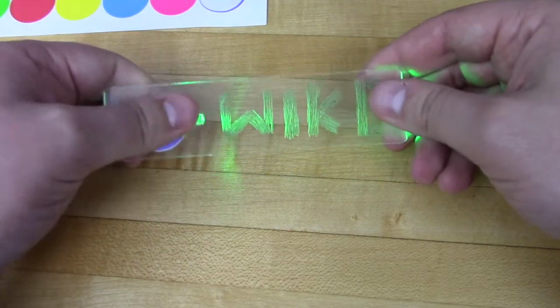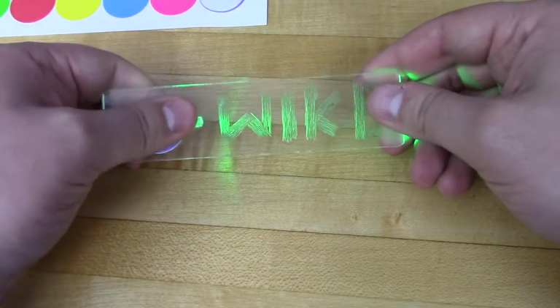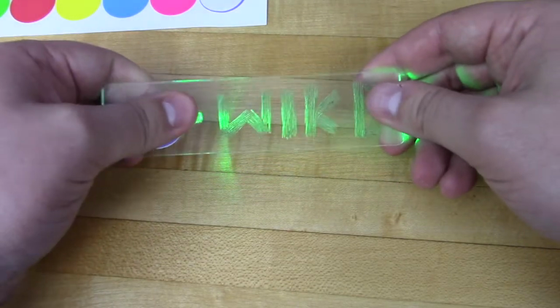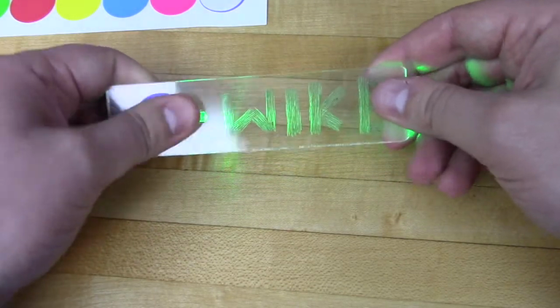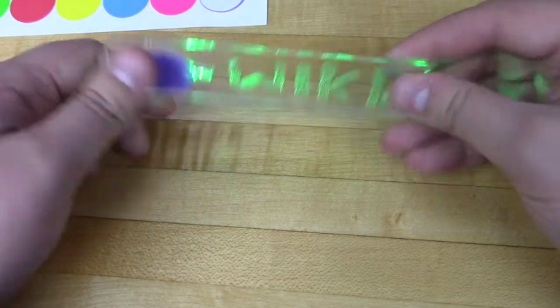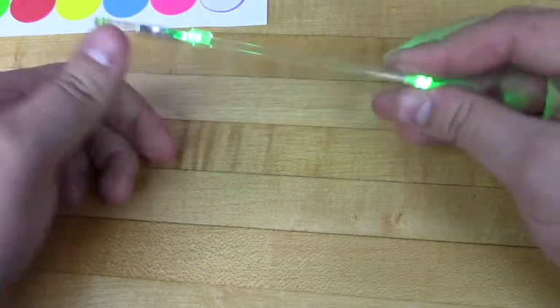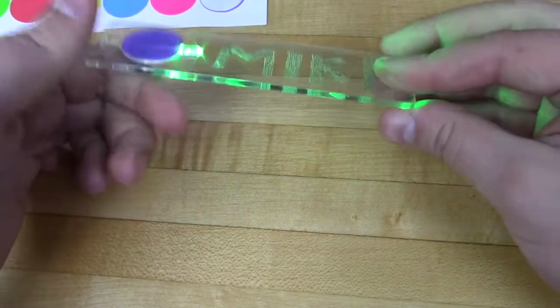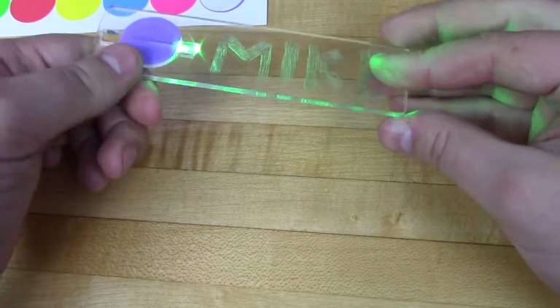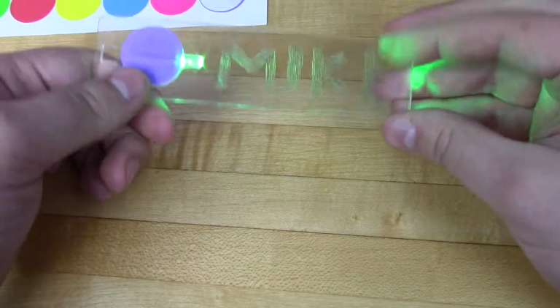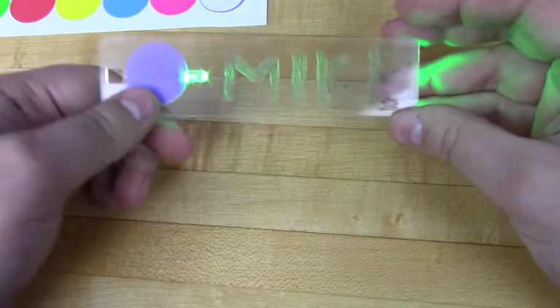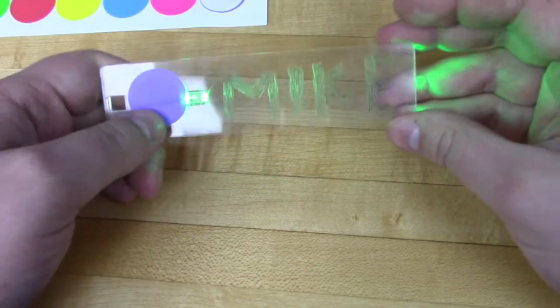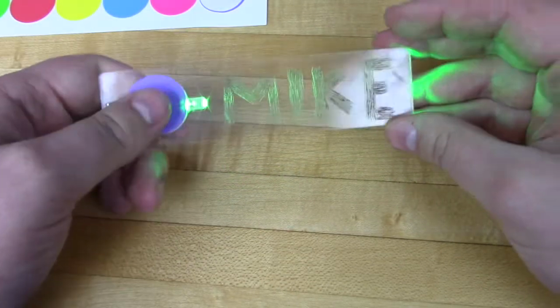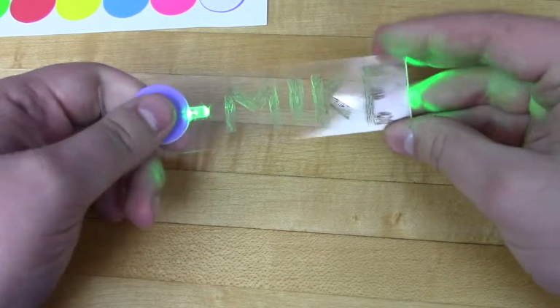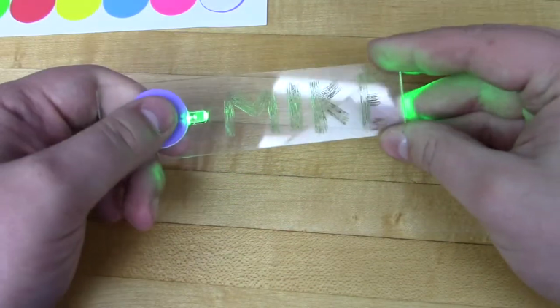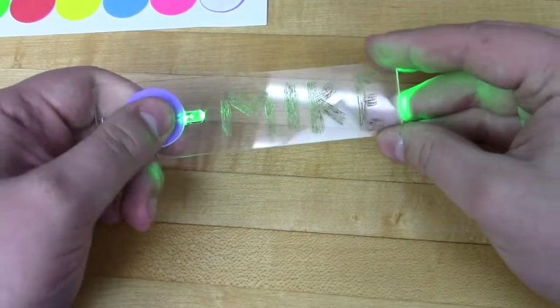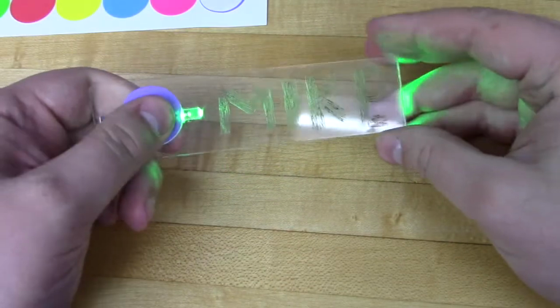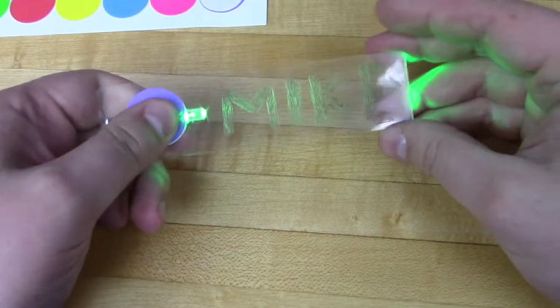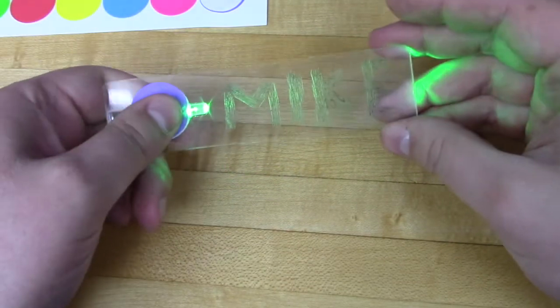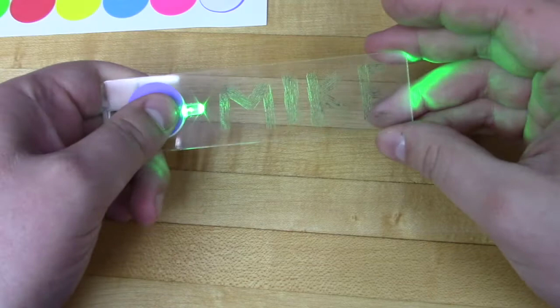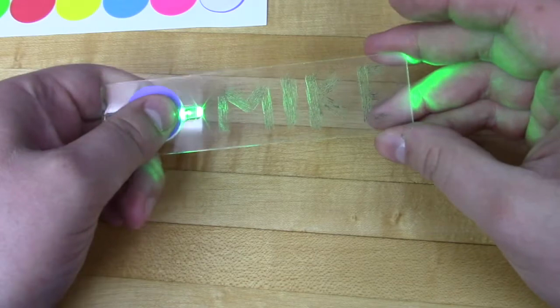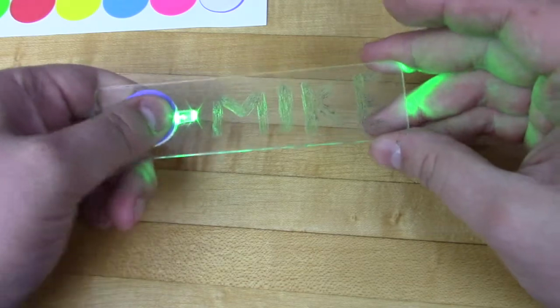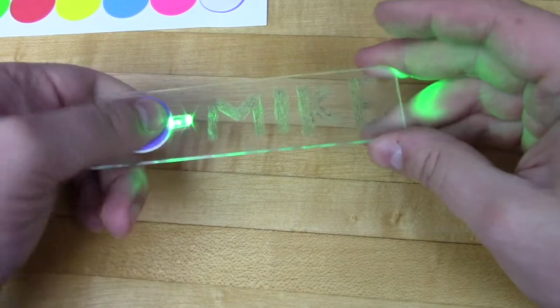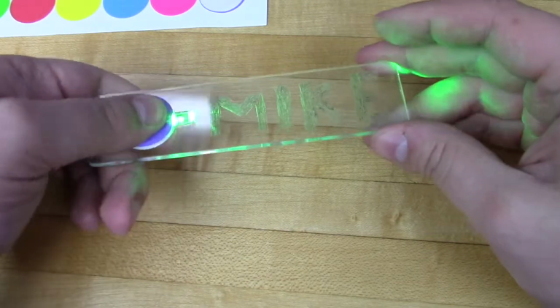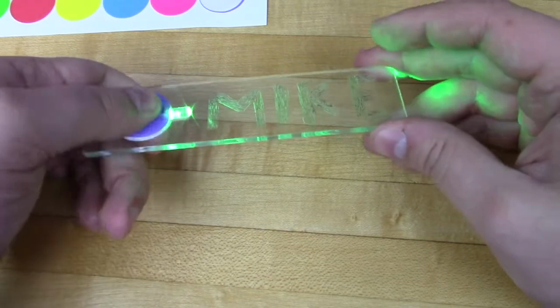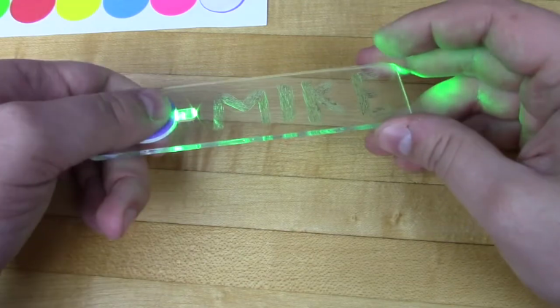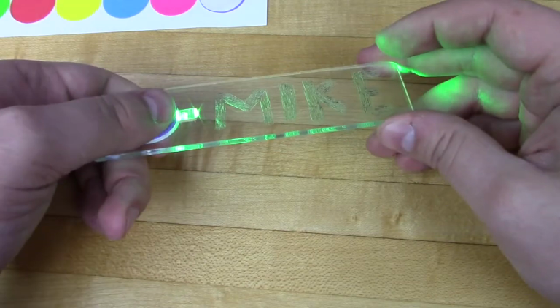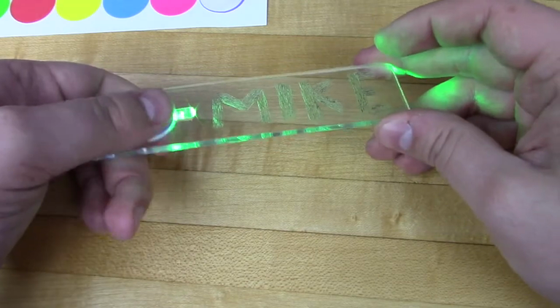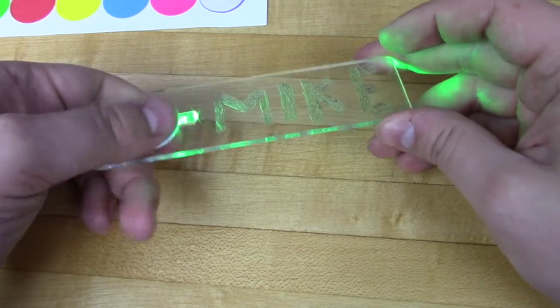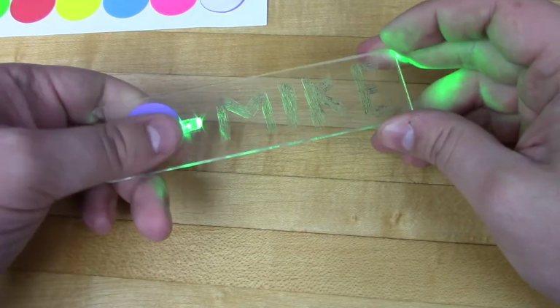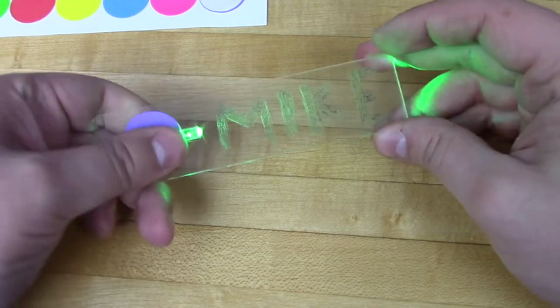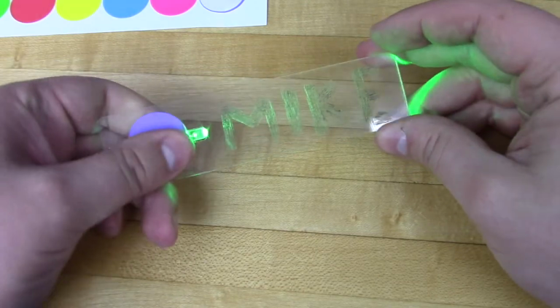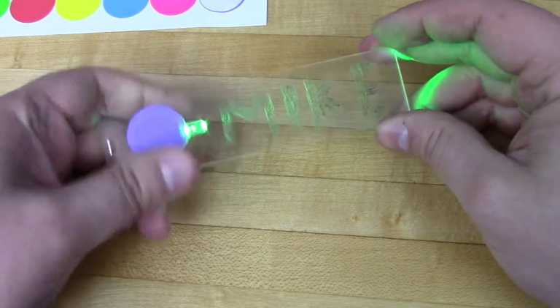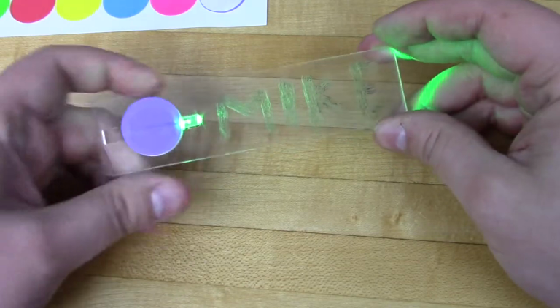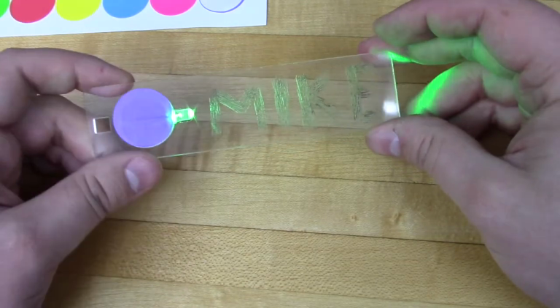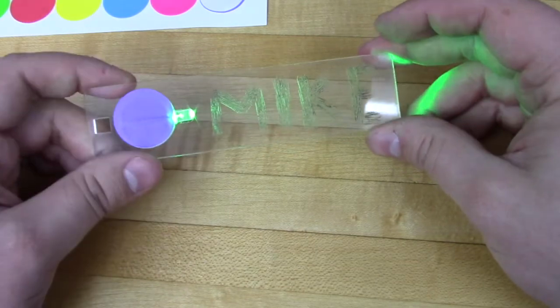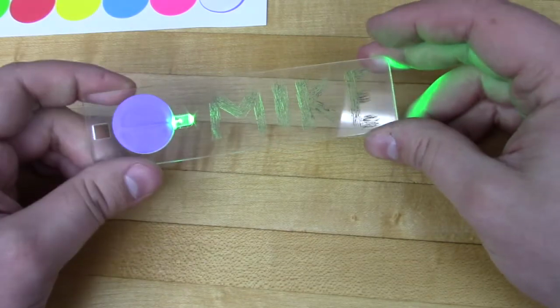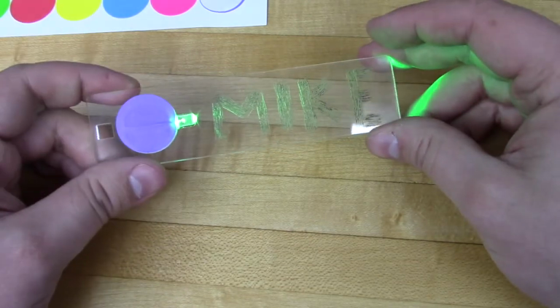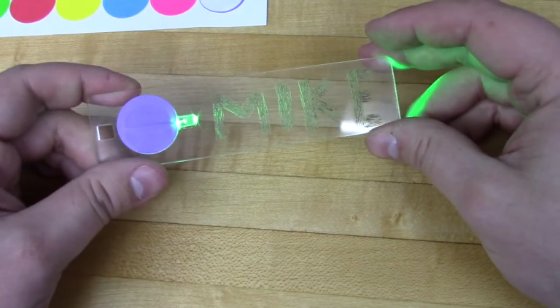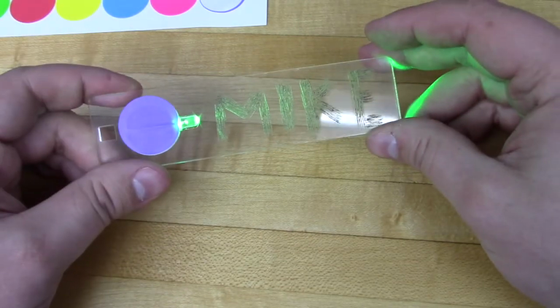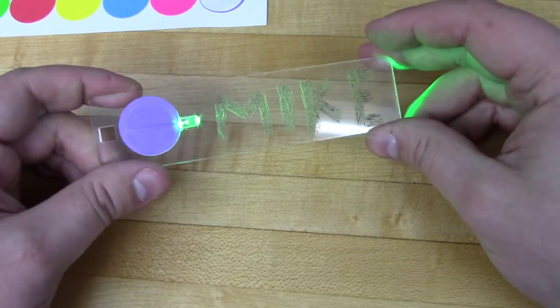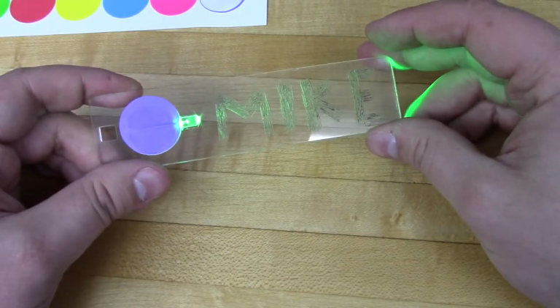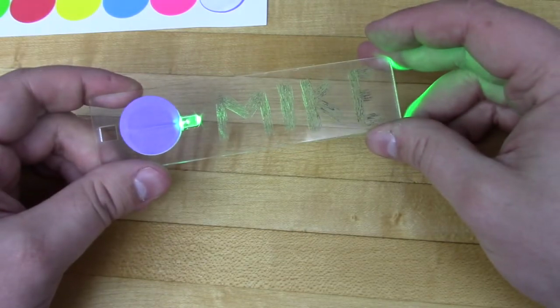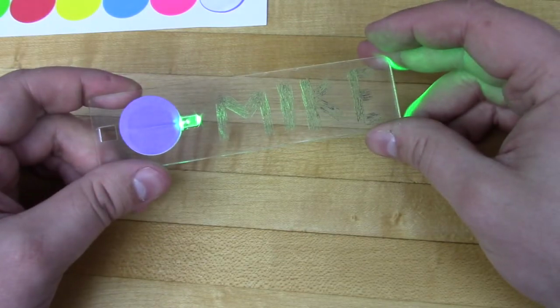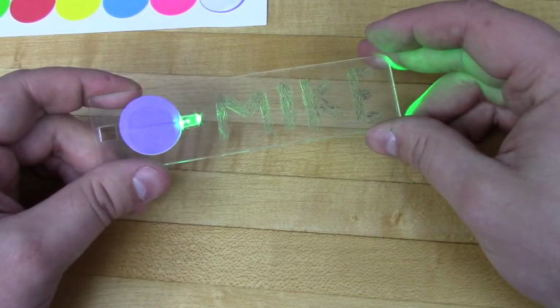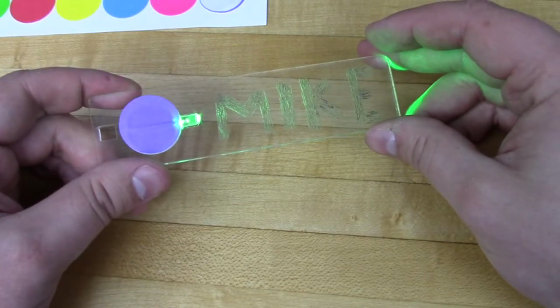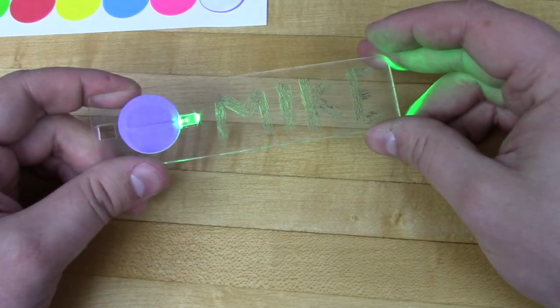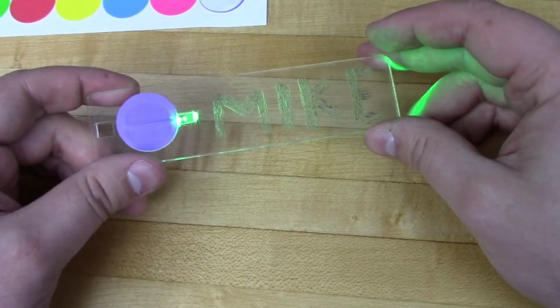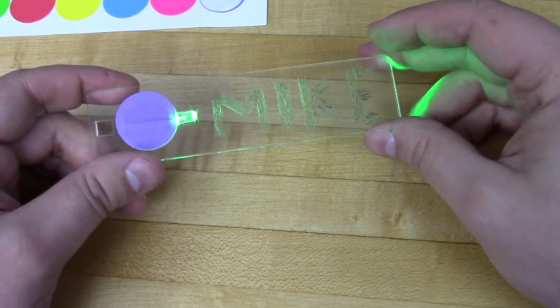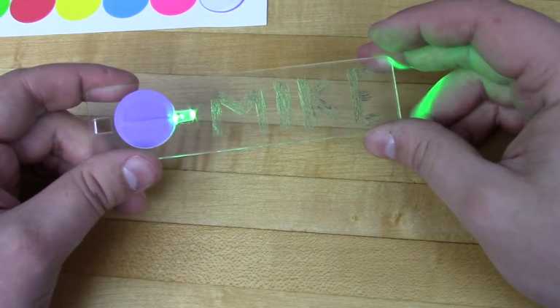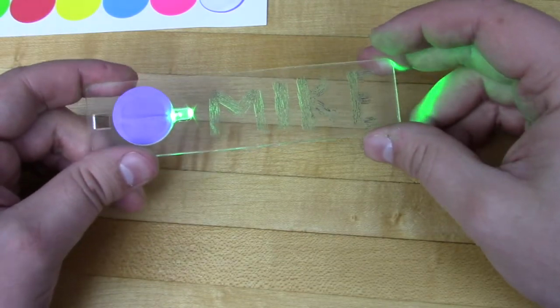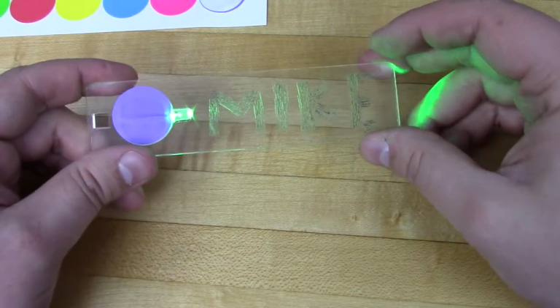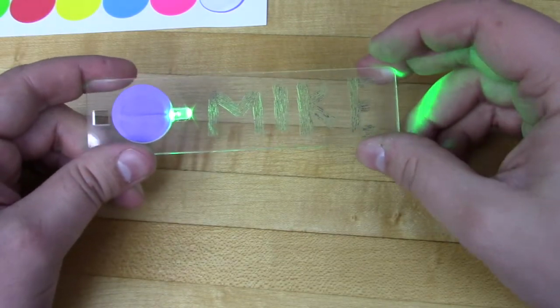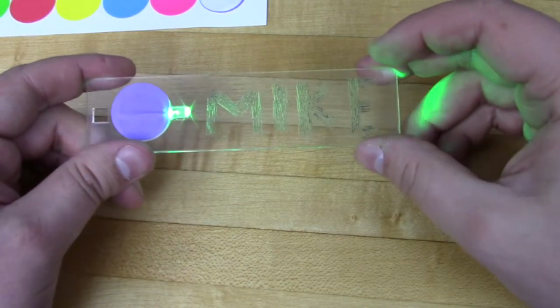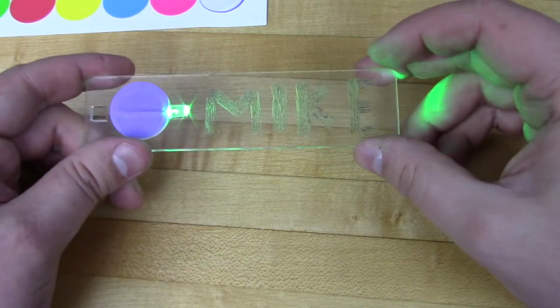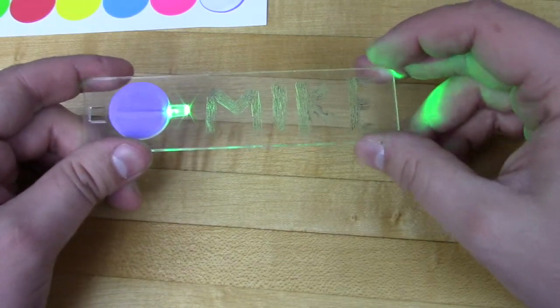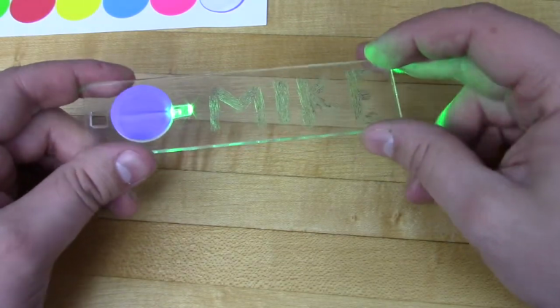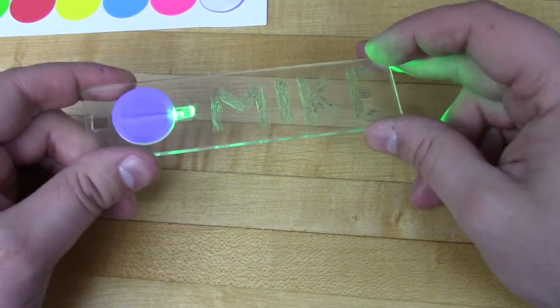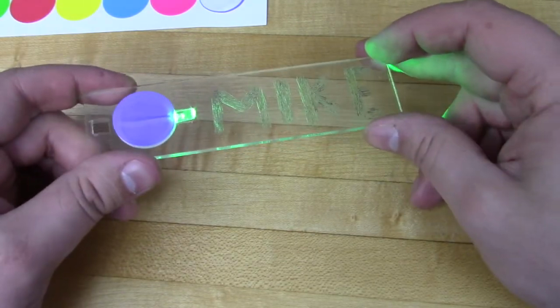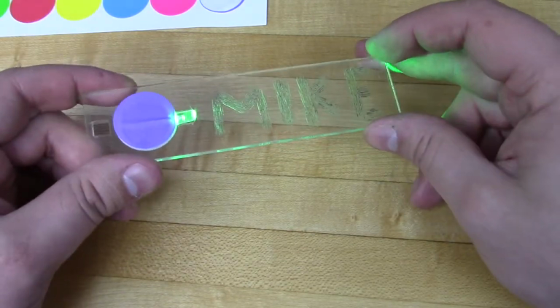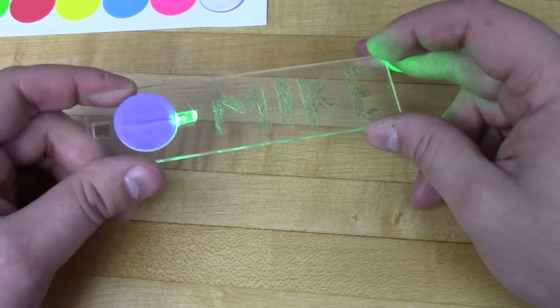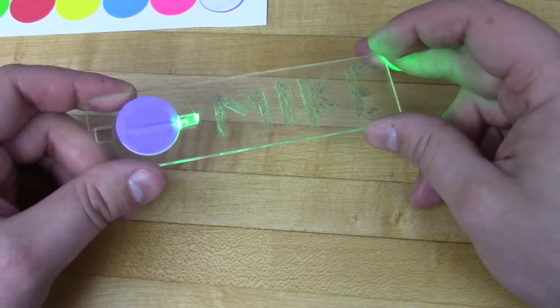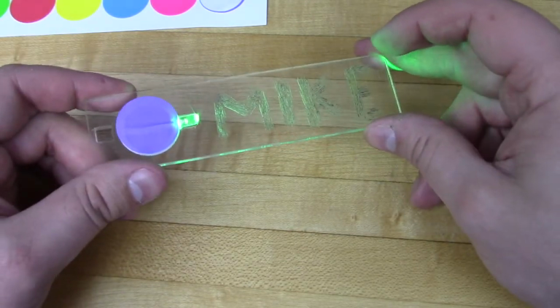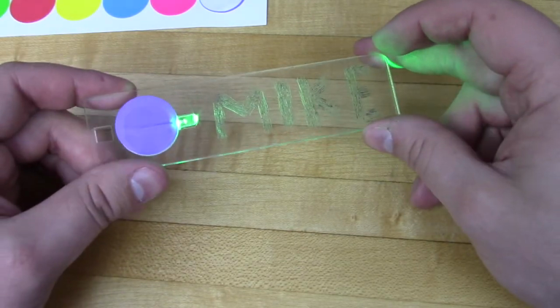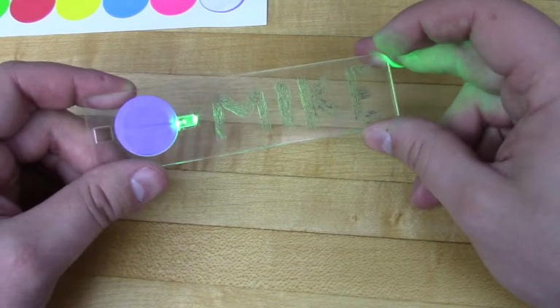The little square cutout on the back of the name blank is actually for a safety pin or lanyard, so you can hook it up to yourself and show it off.